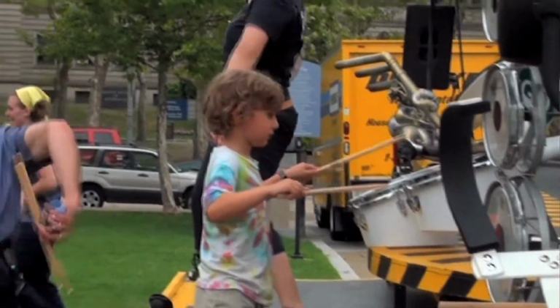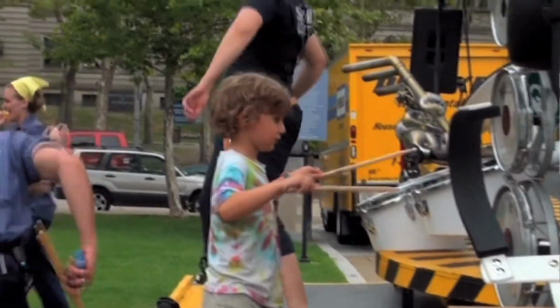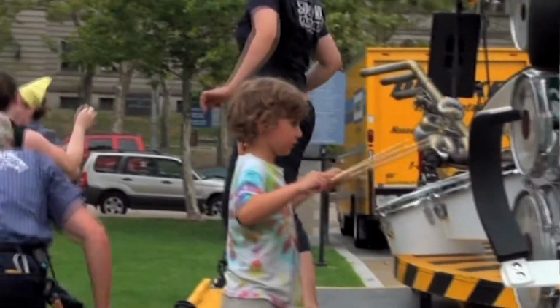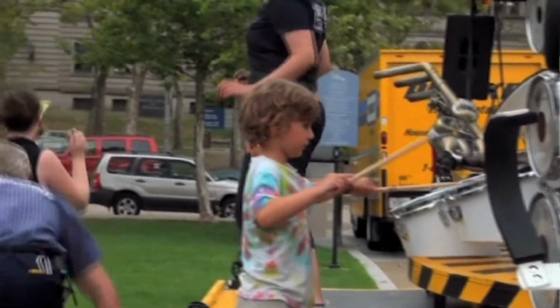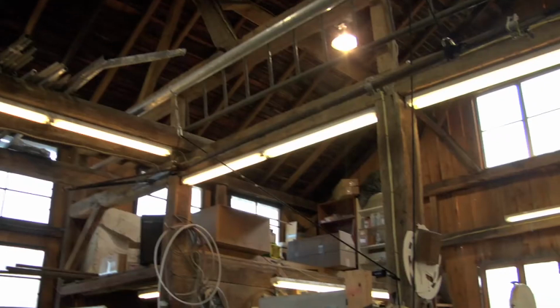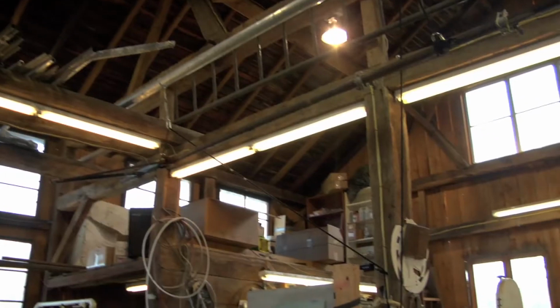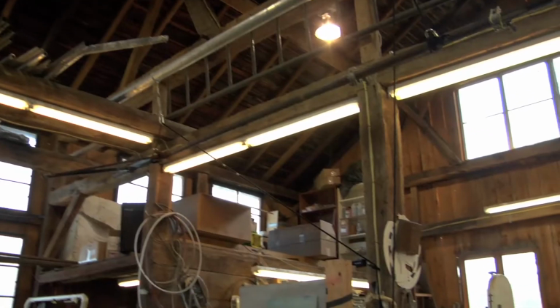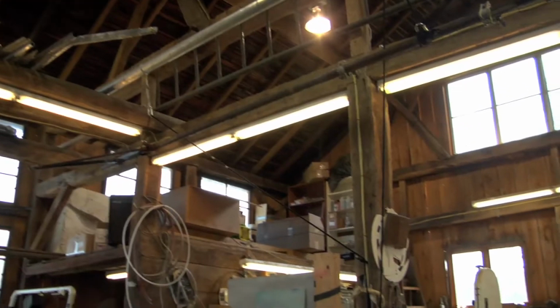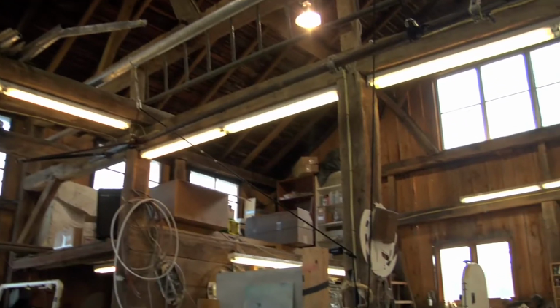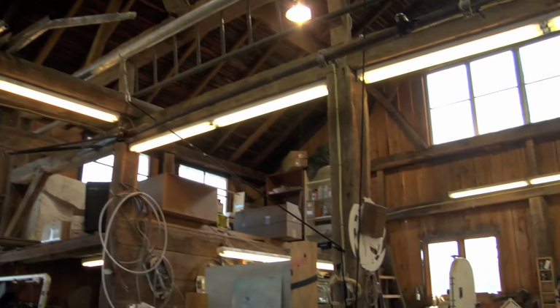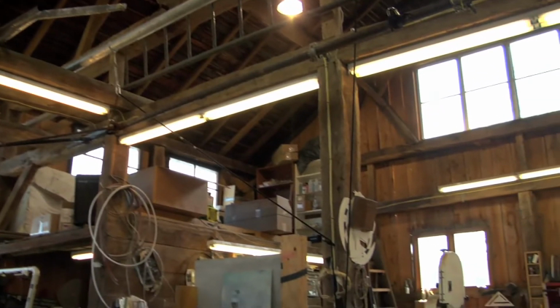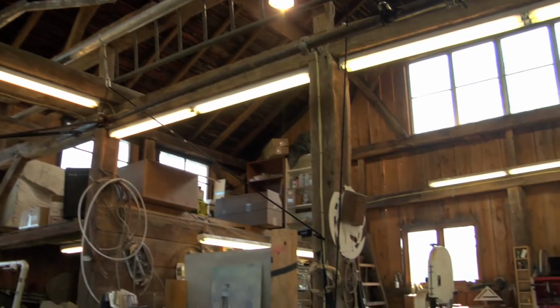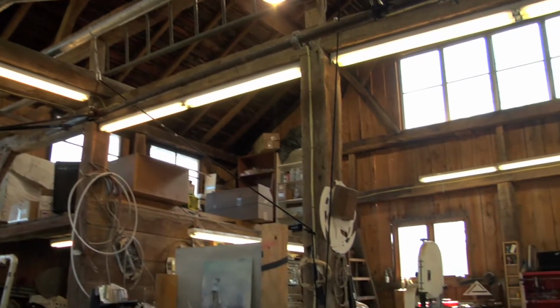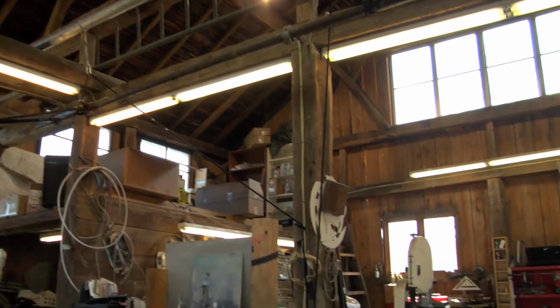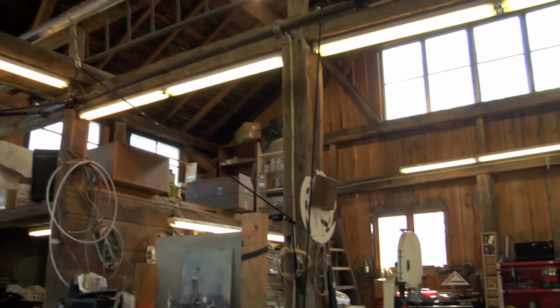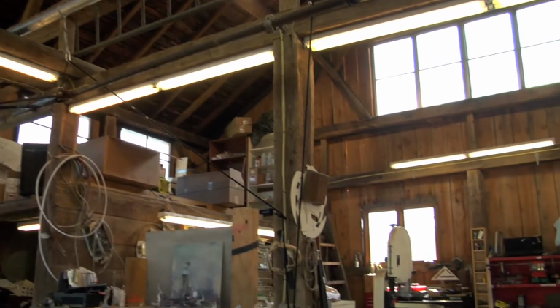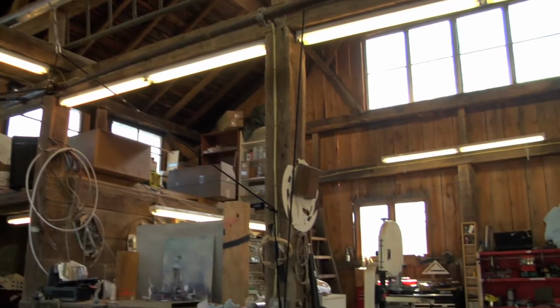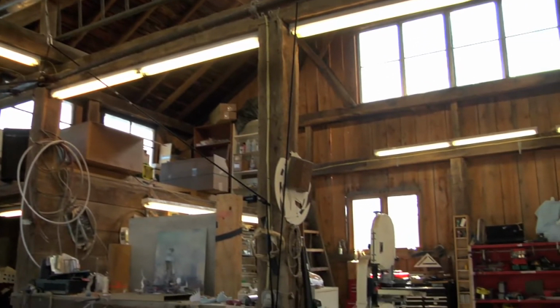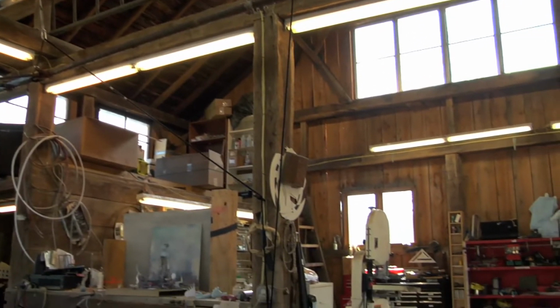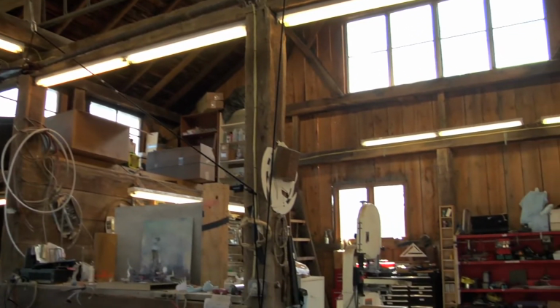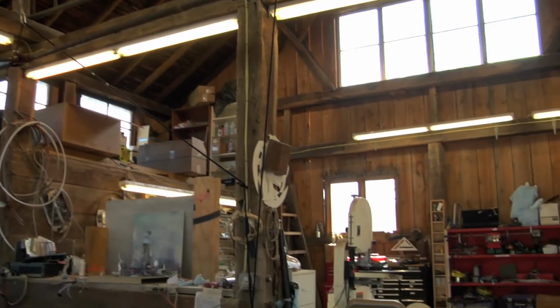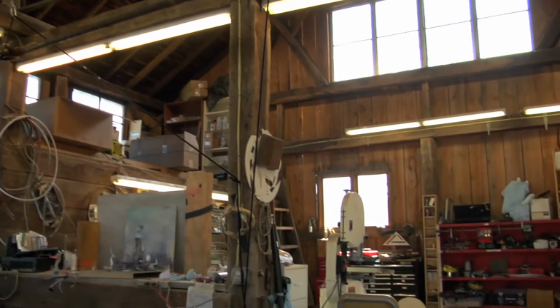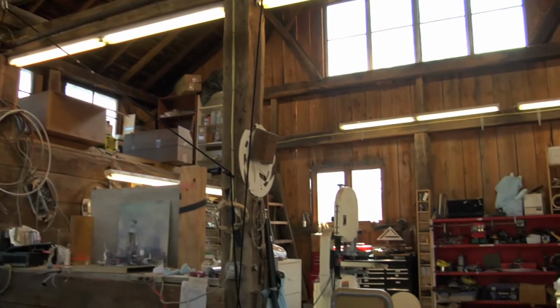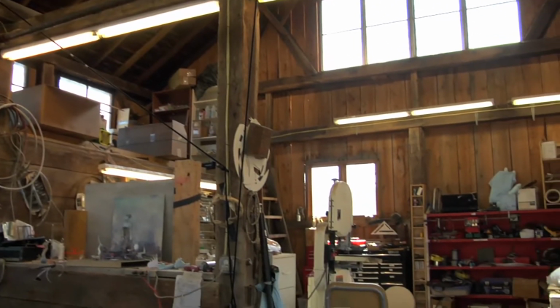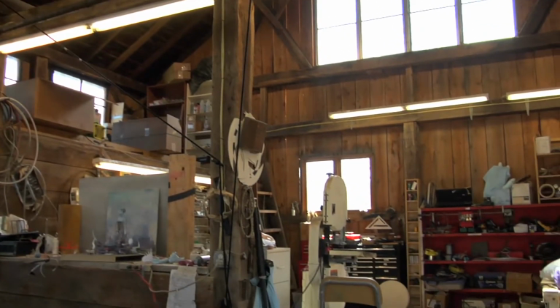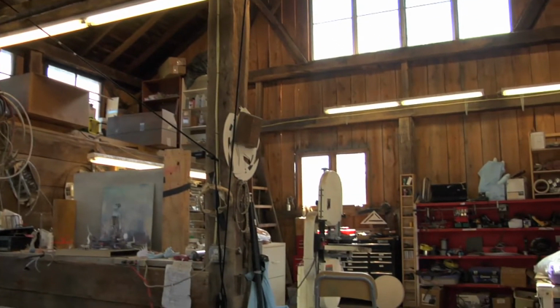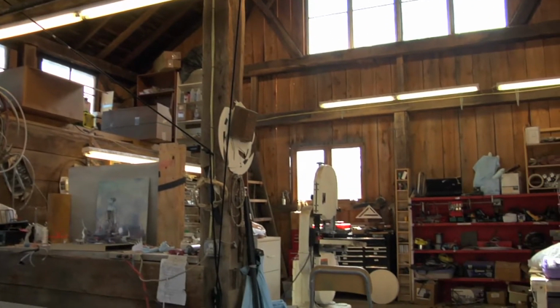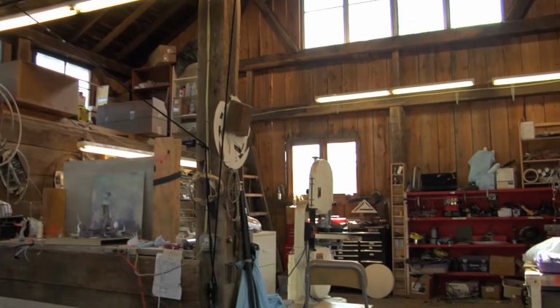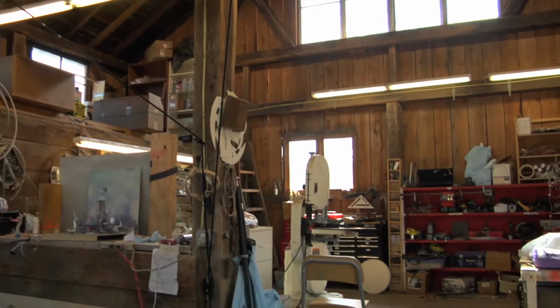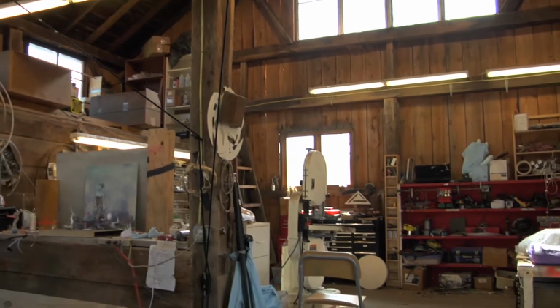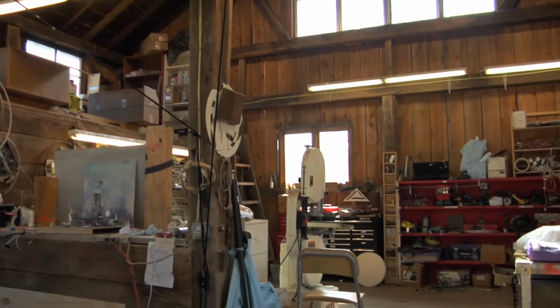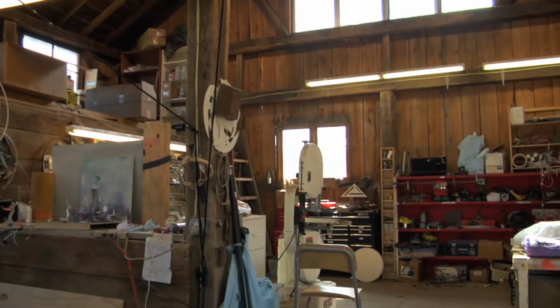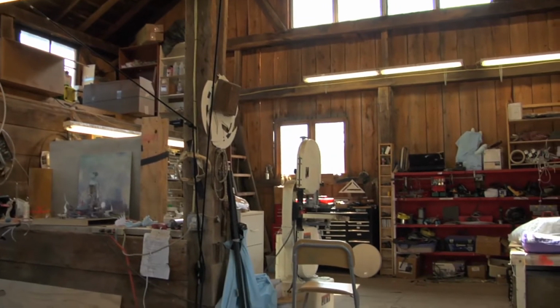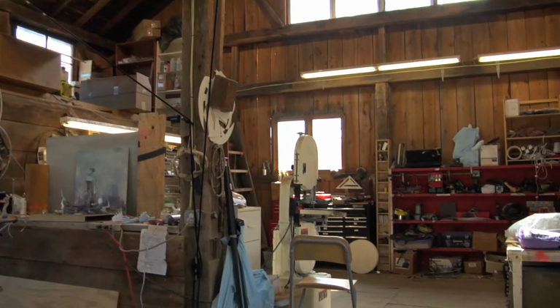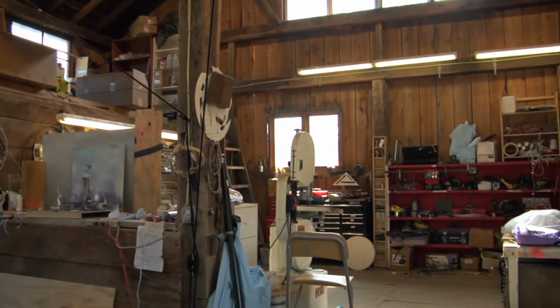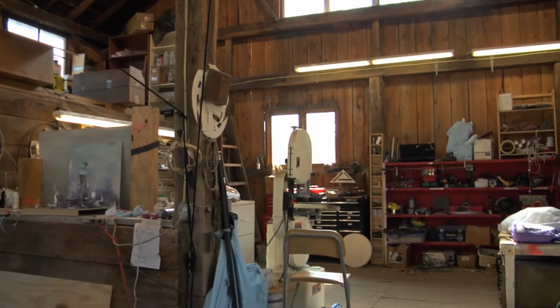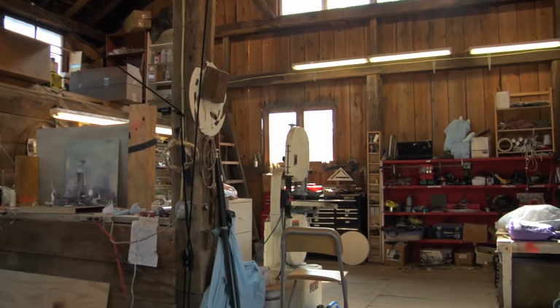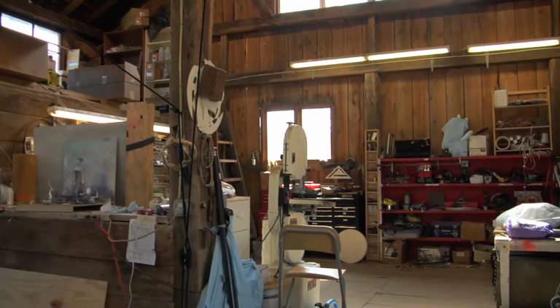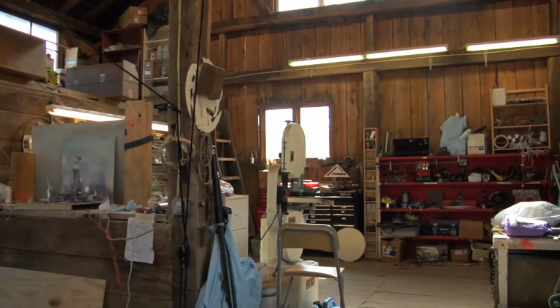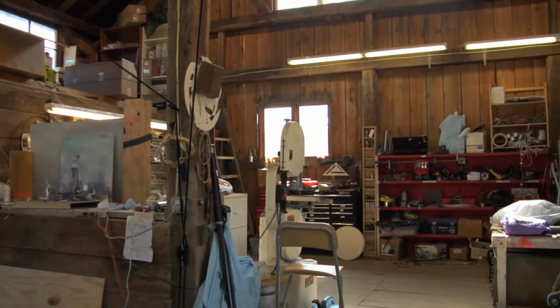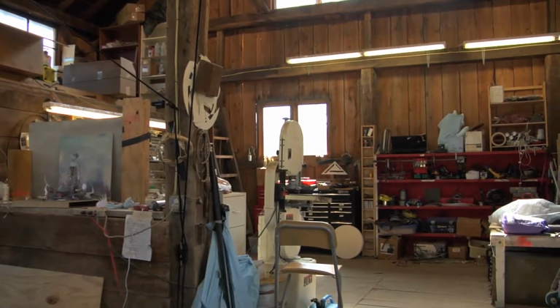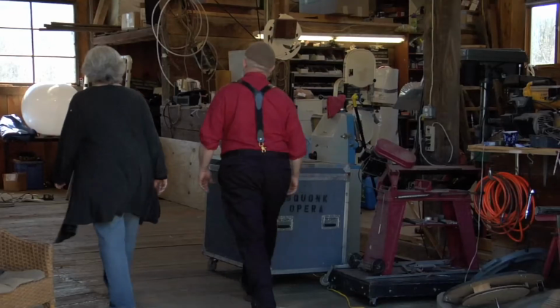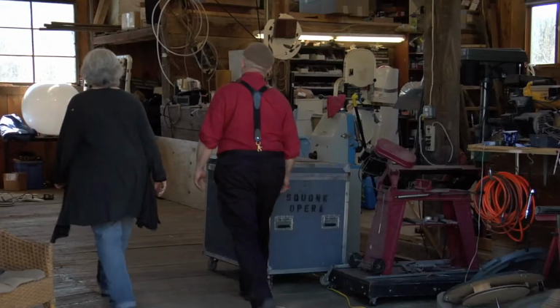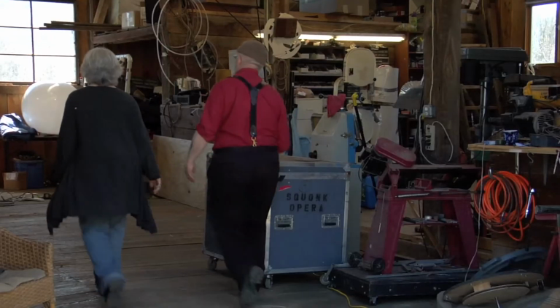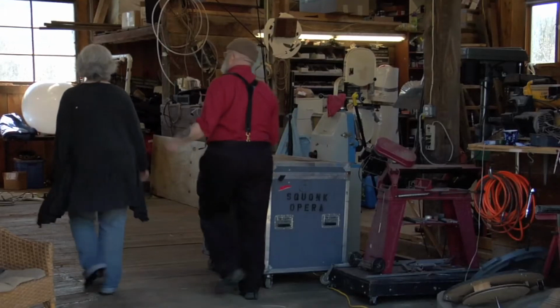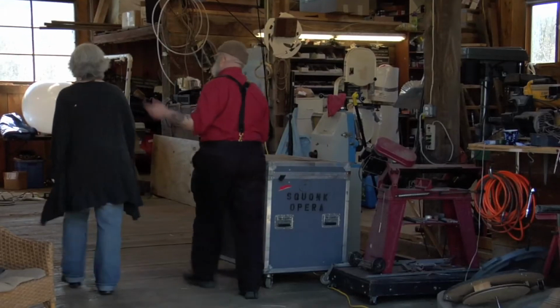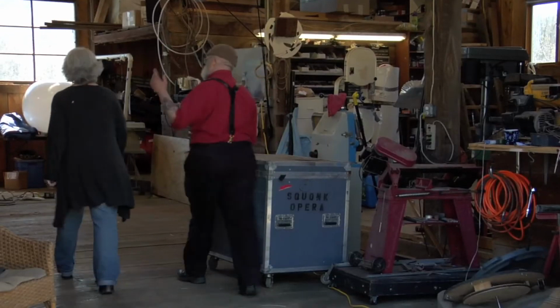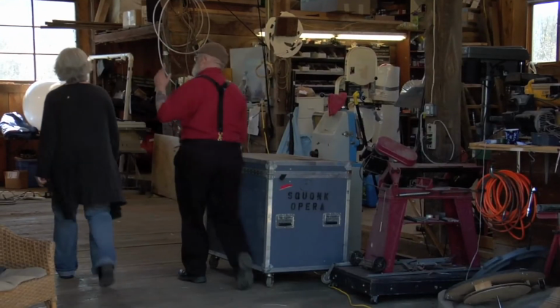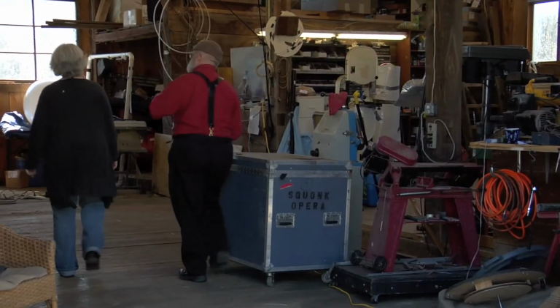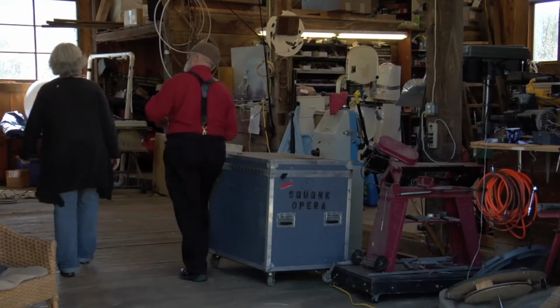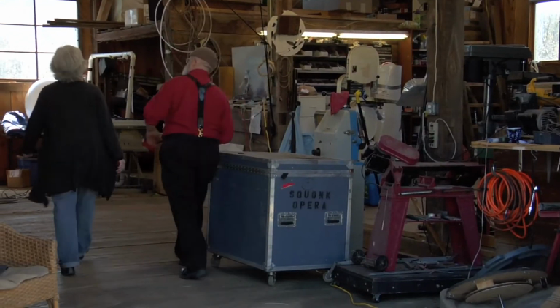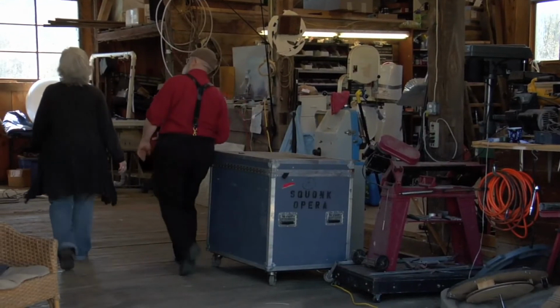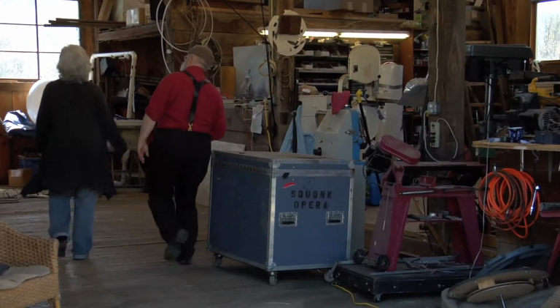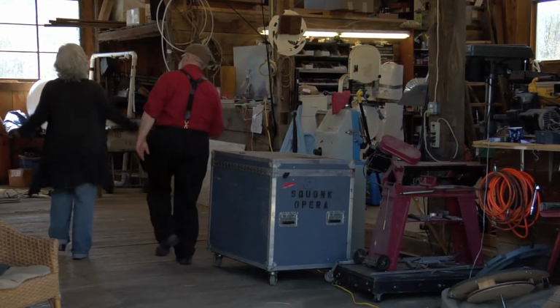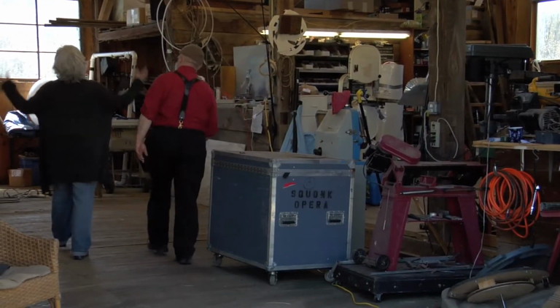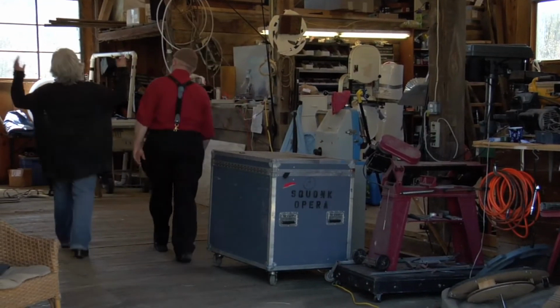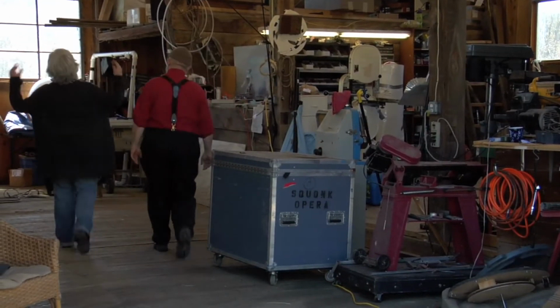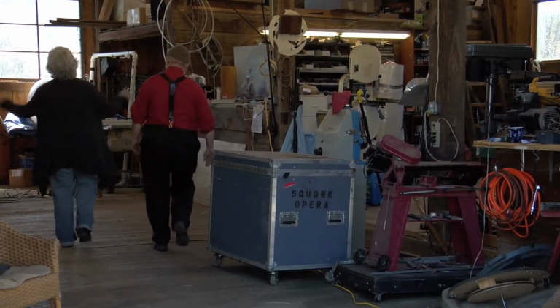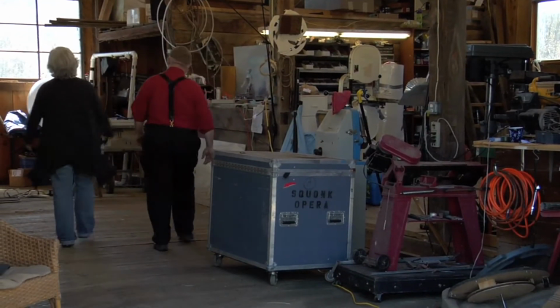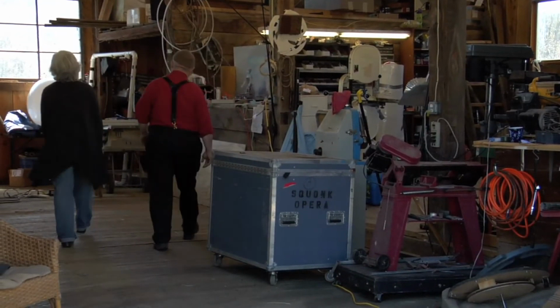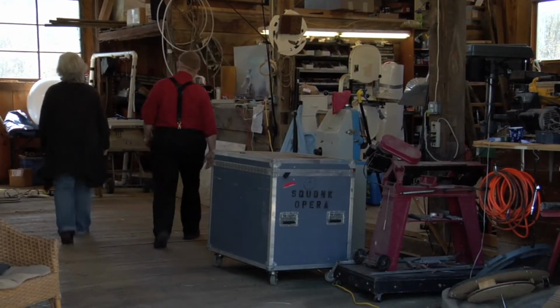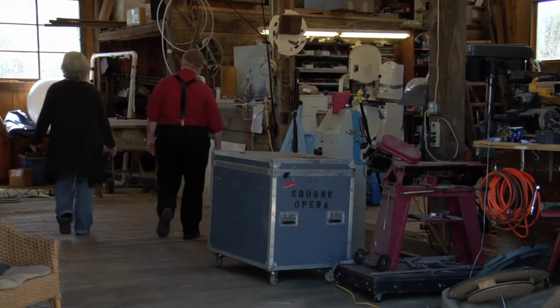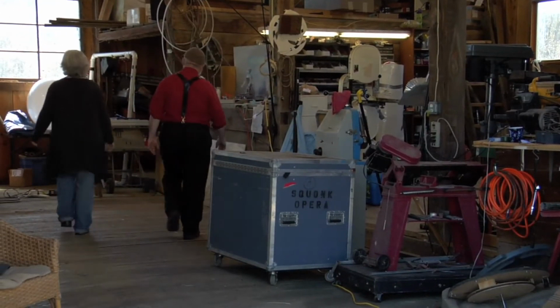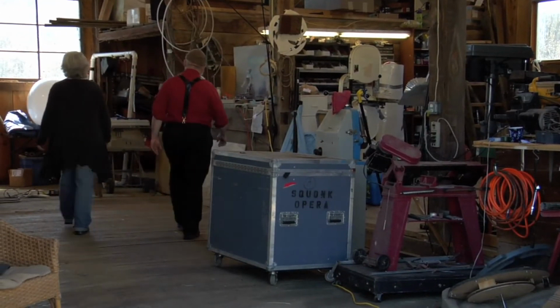We're here in our barn in Pittsburgh and we'd like to show you the model for our new show, Pneumatica. Let's show them the model. I just said that!